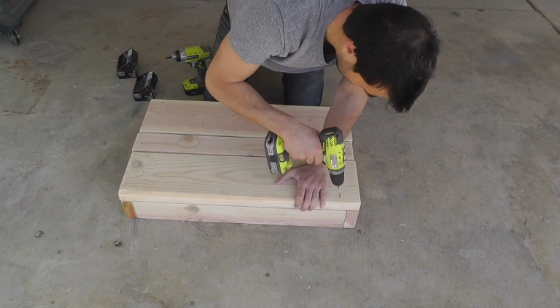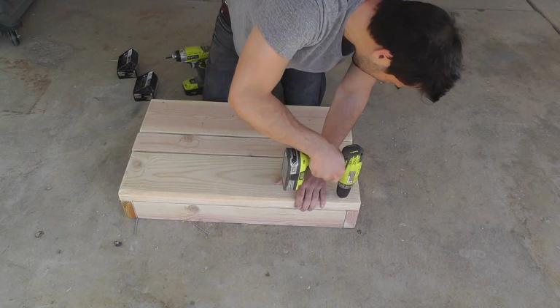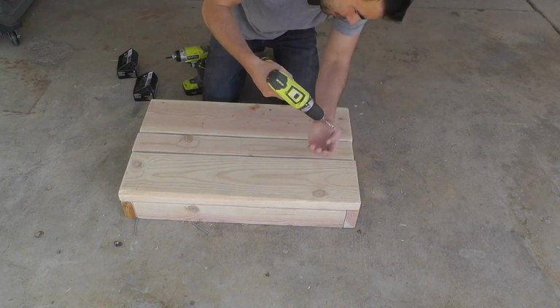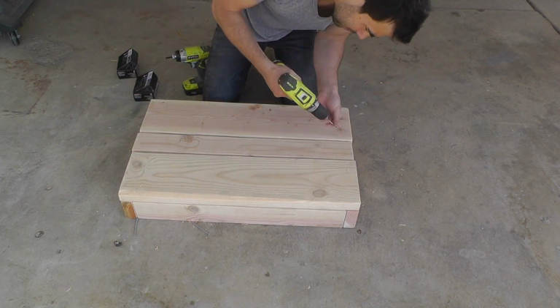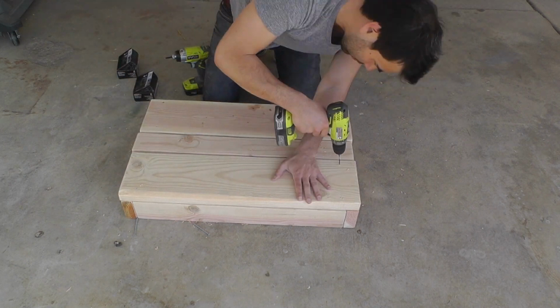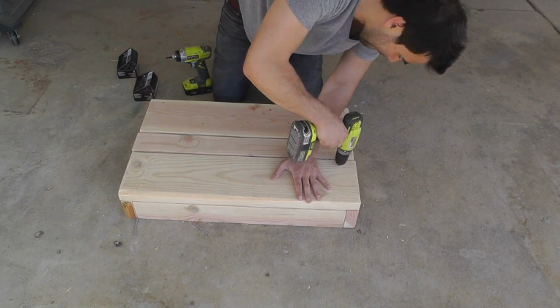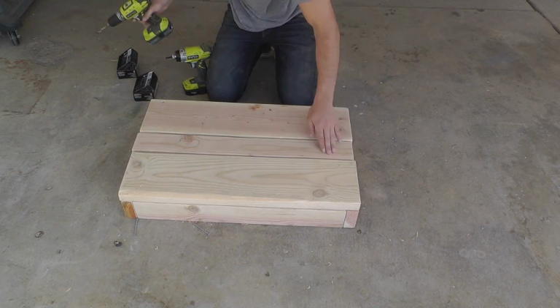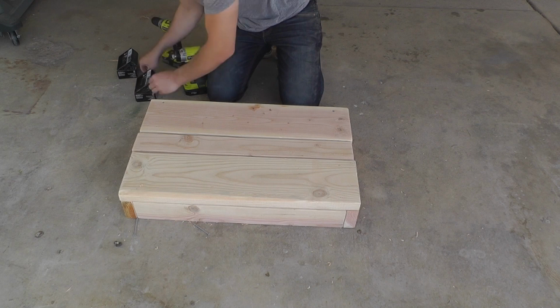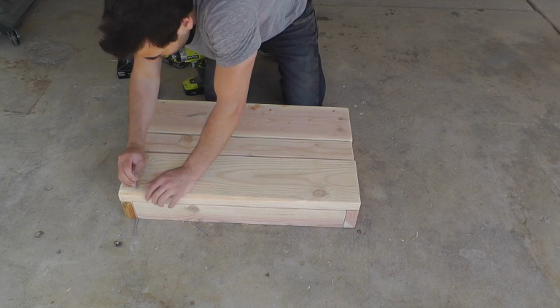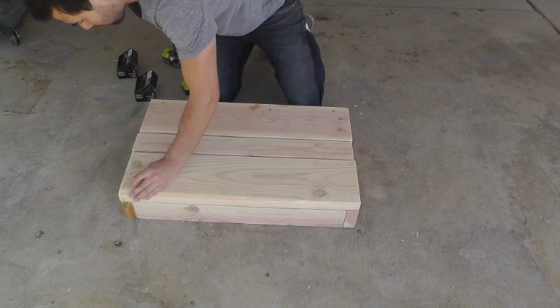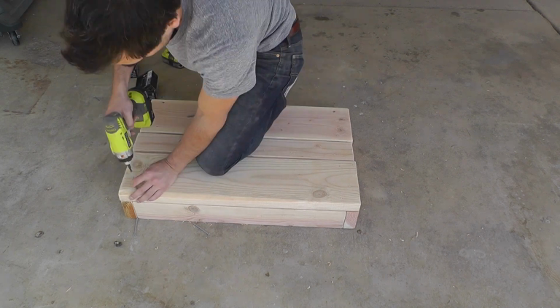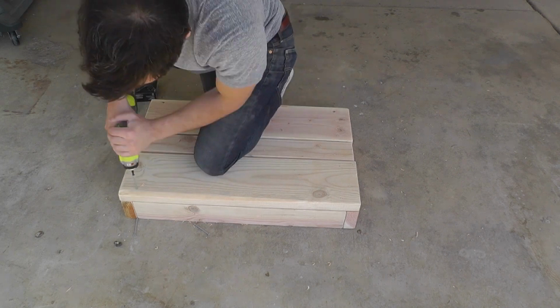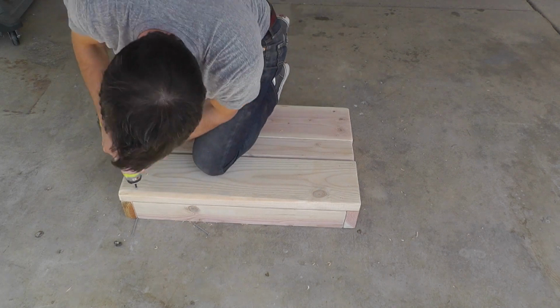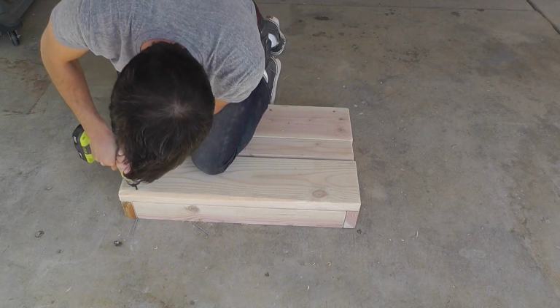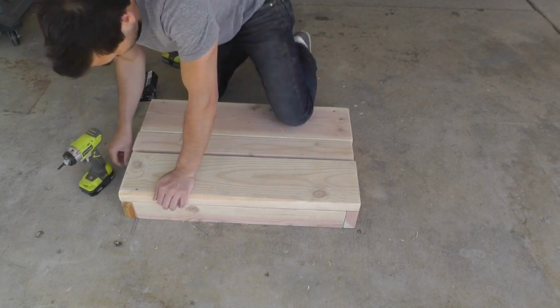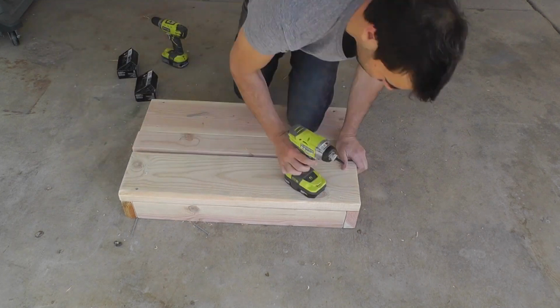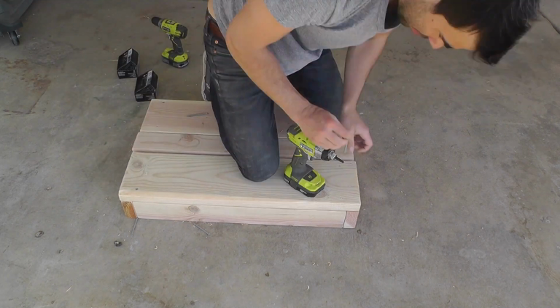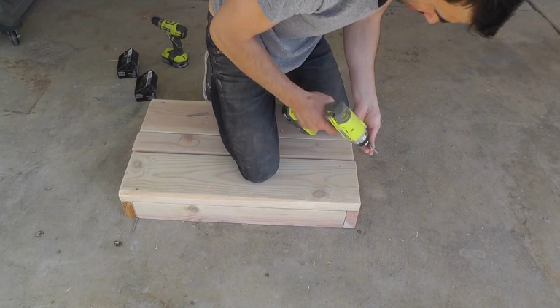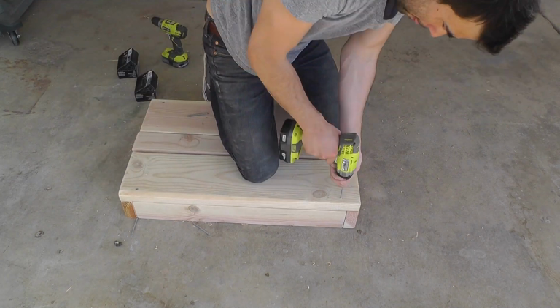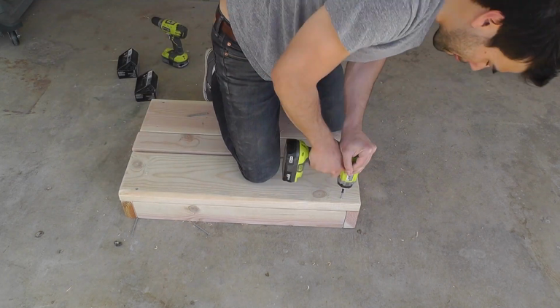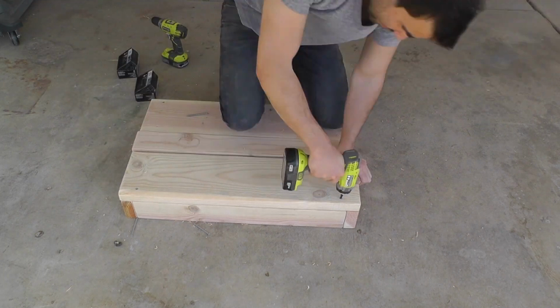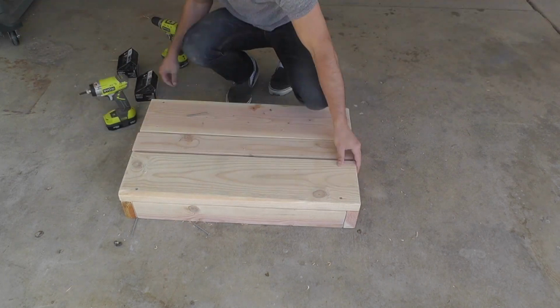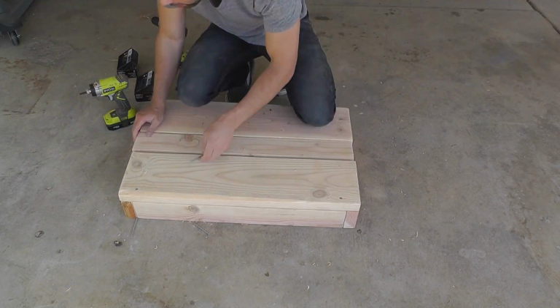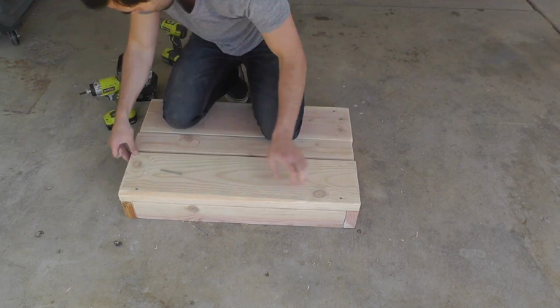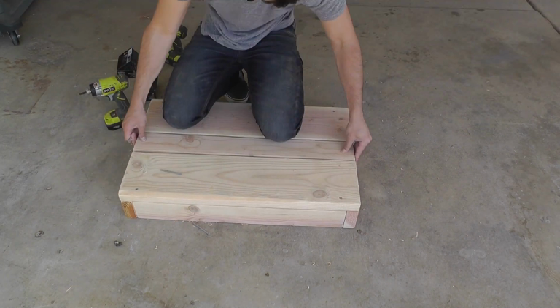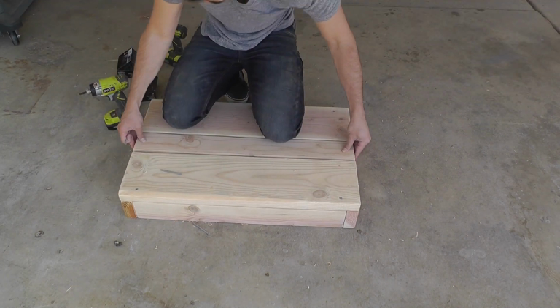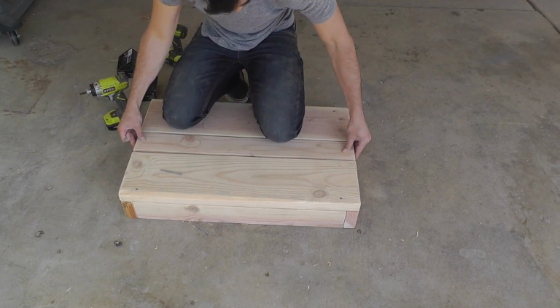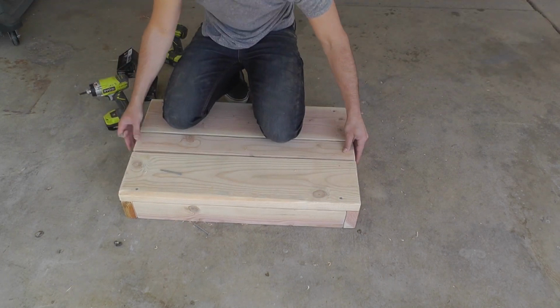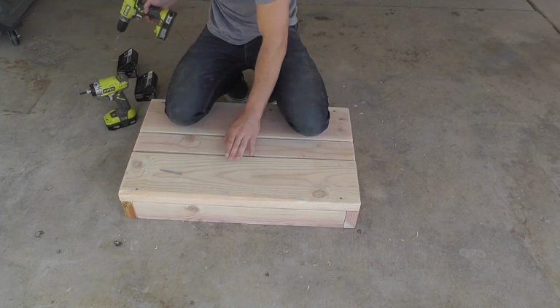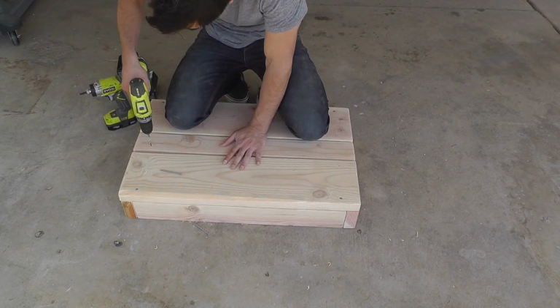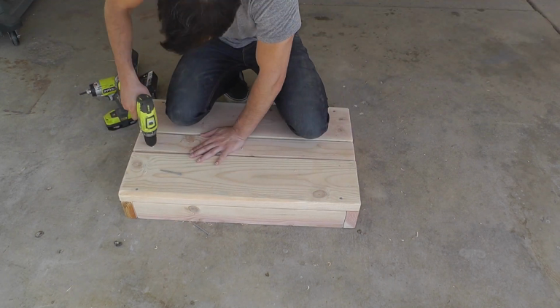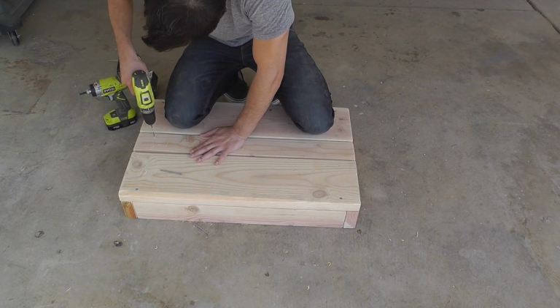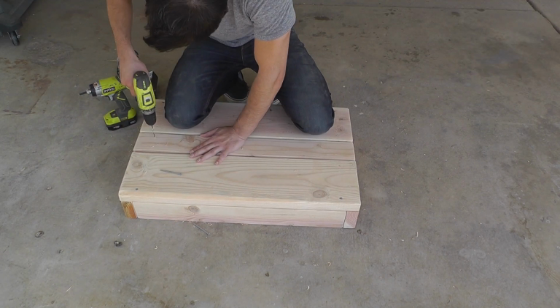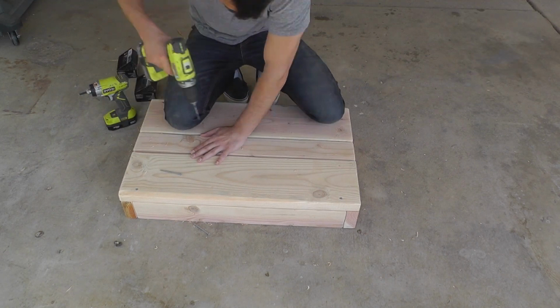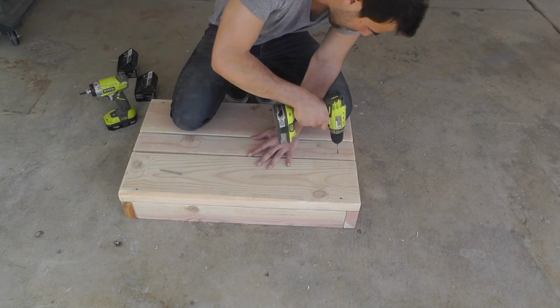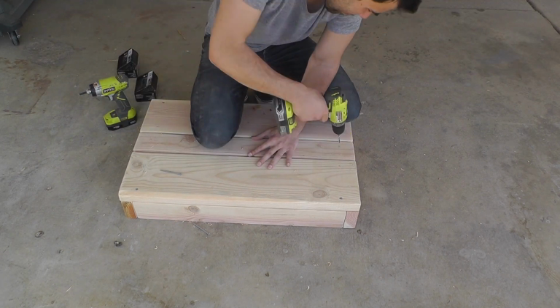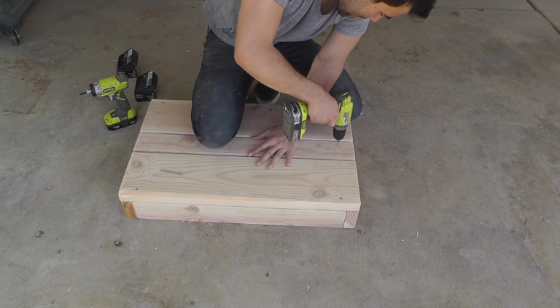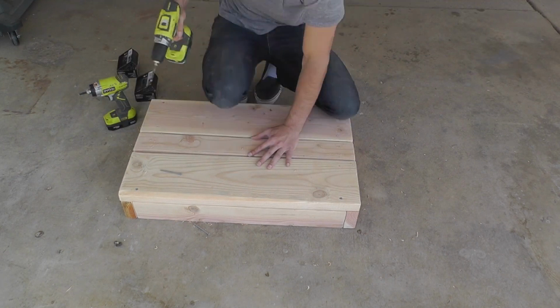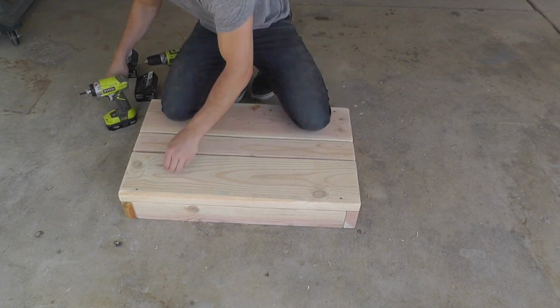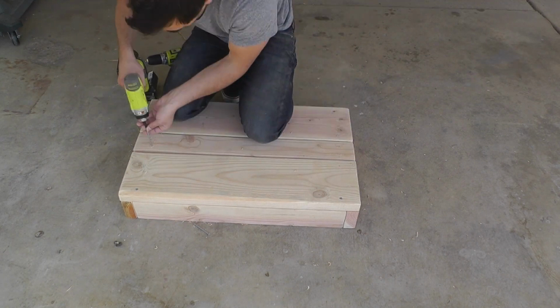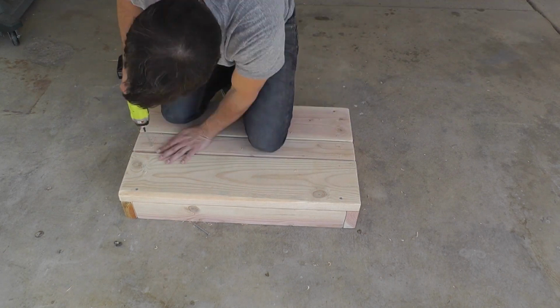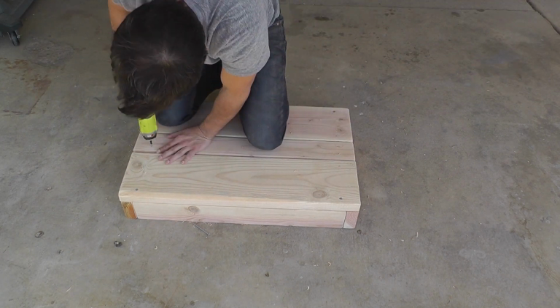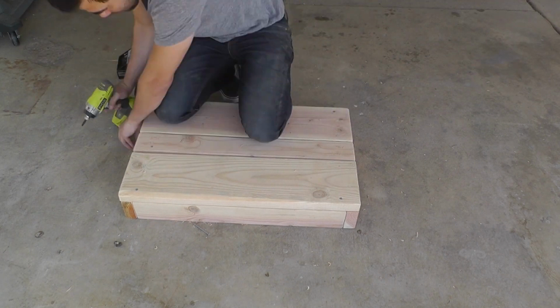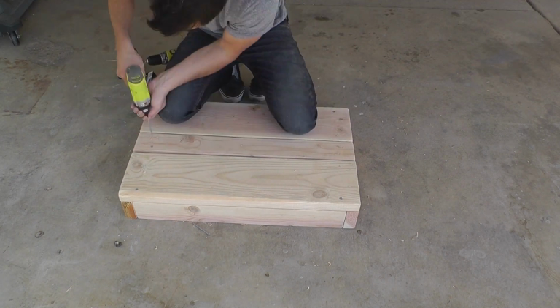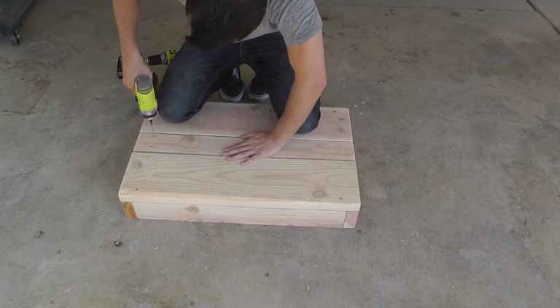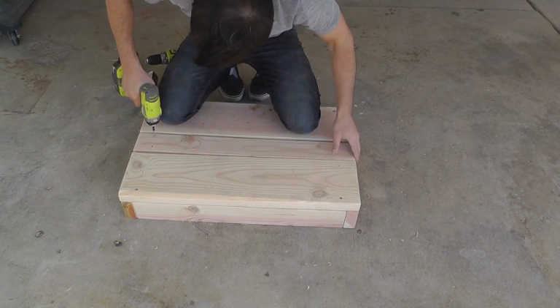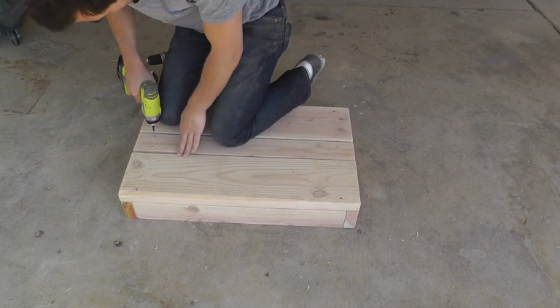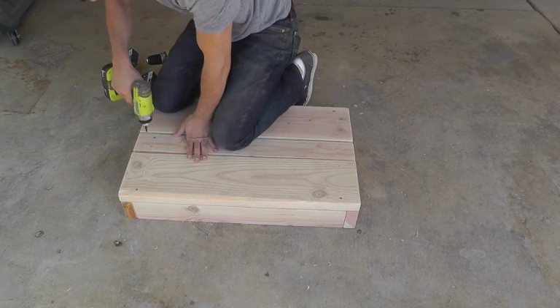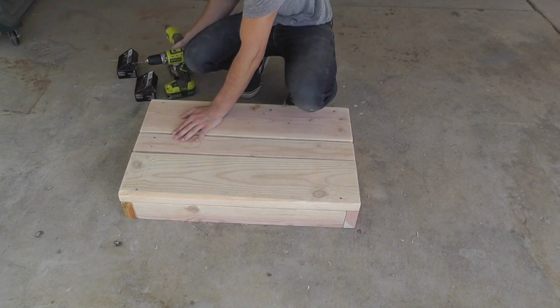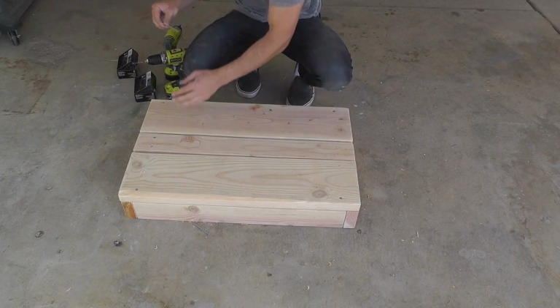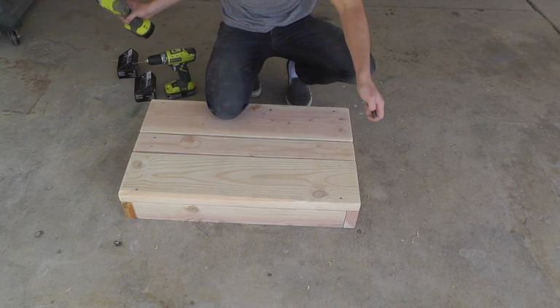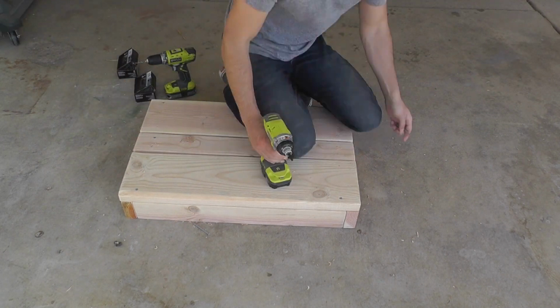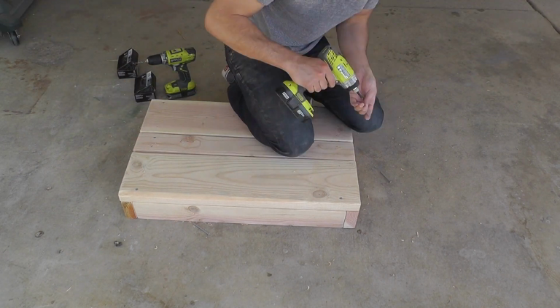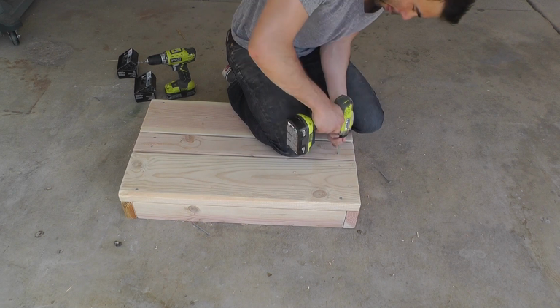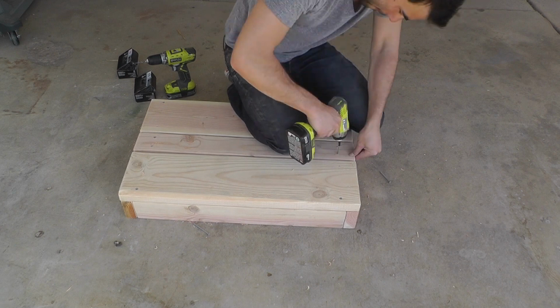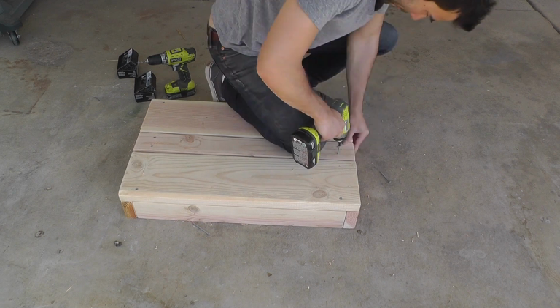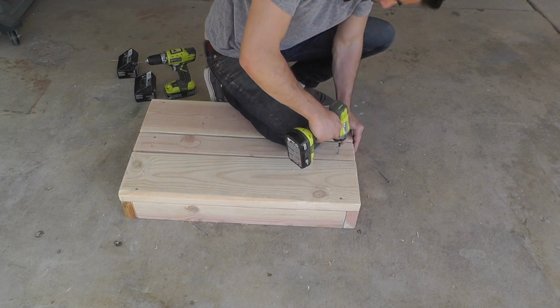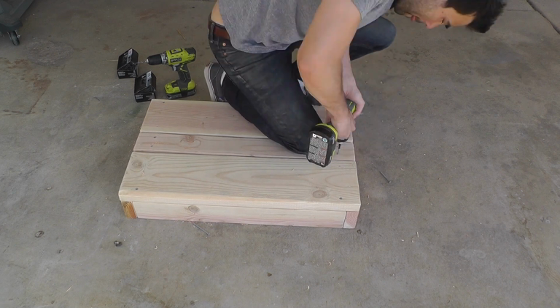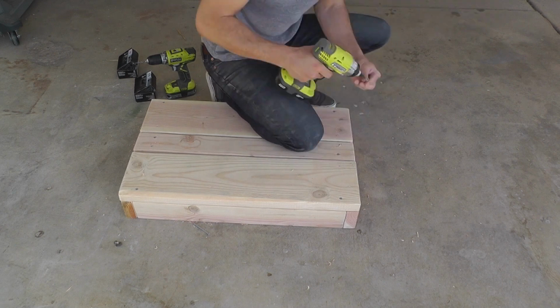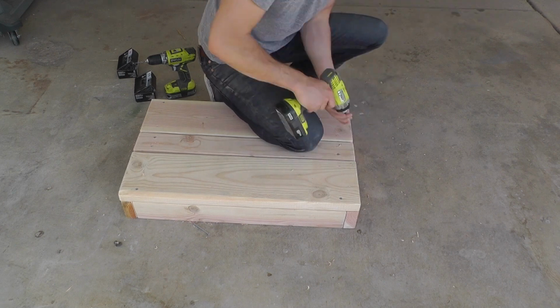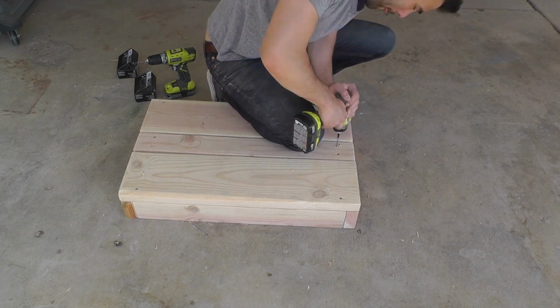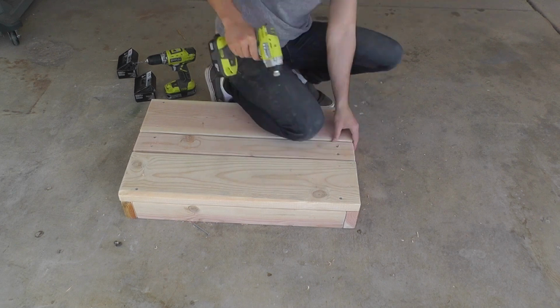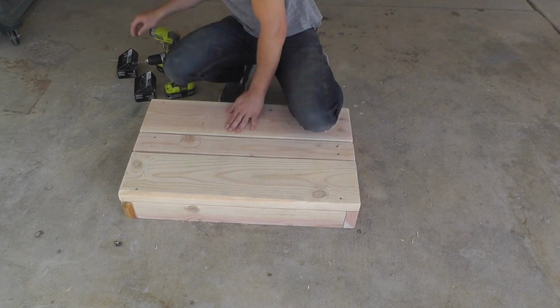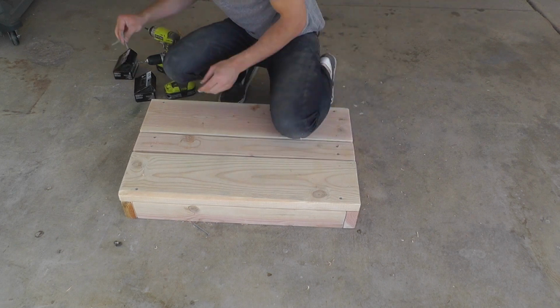Because the screws are located so close to the edges of the boards, I'm pre-drilling my holes. This makes the screws go in a lot easier.